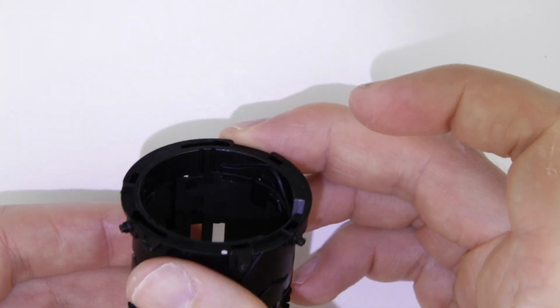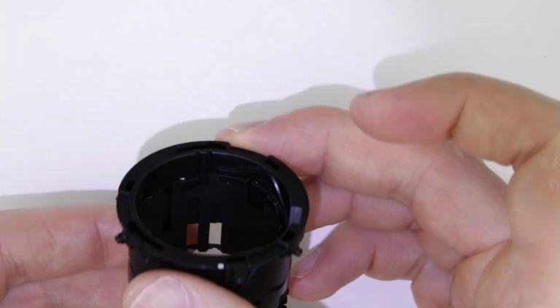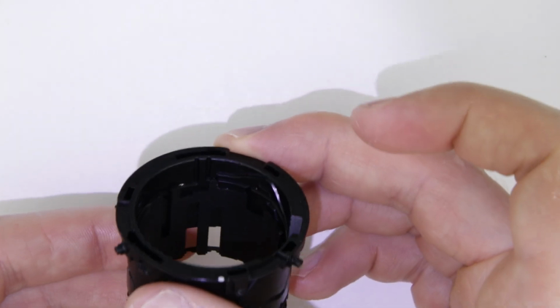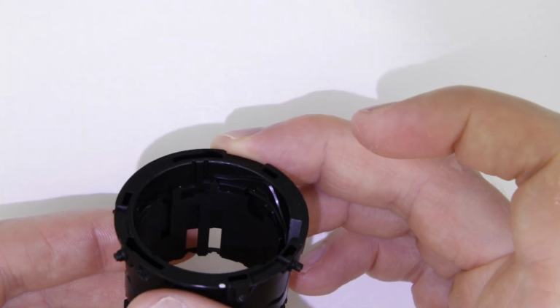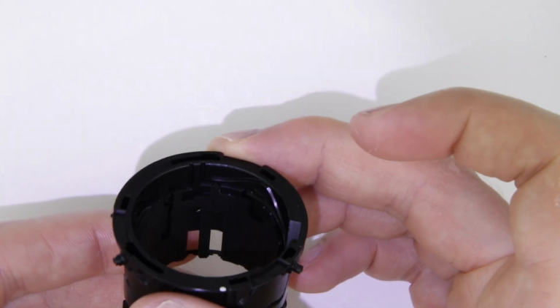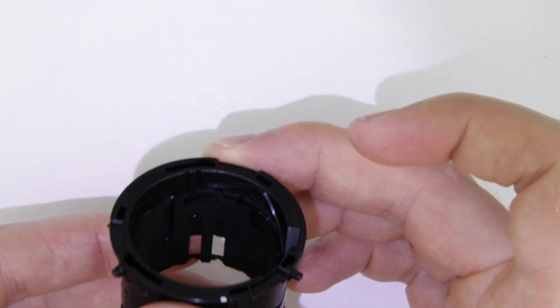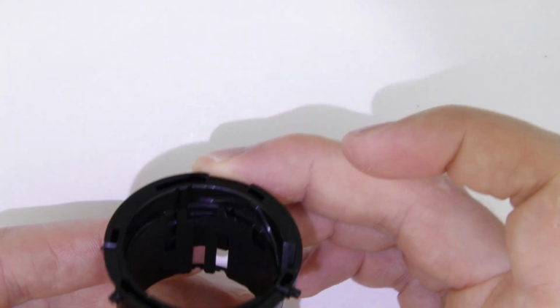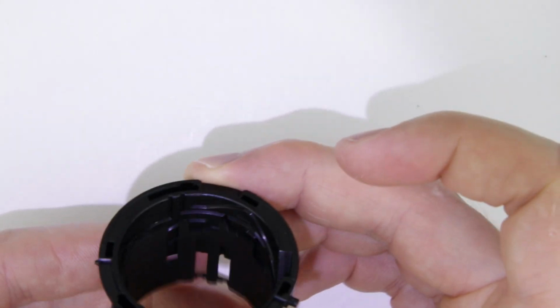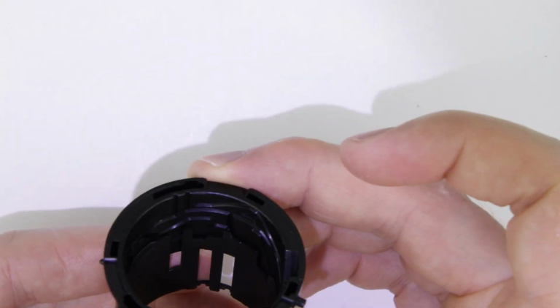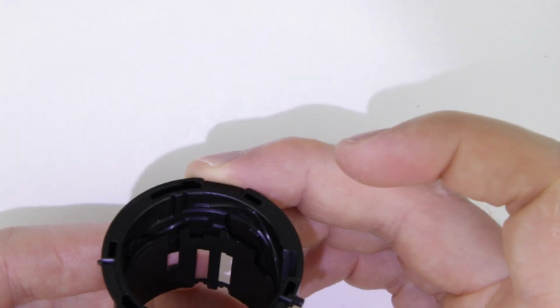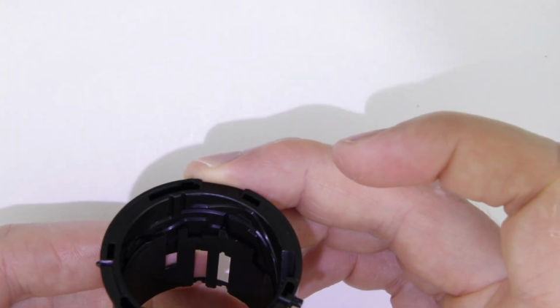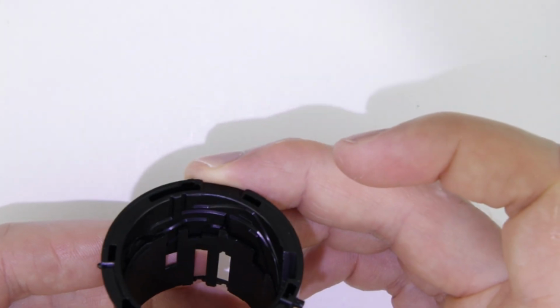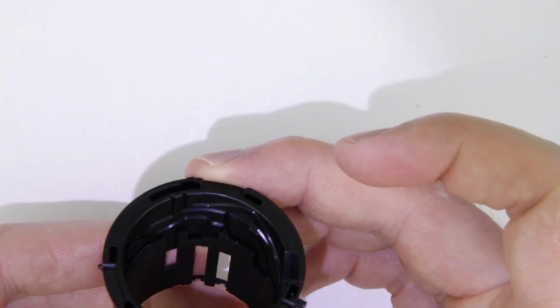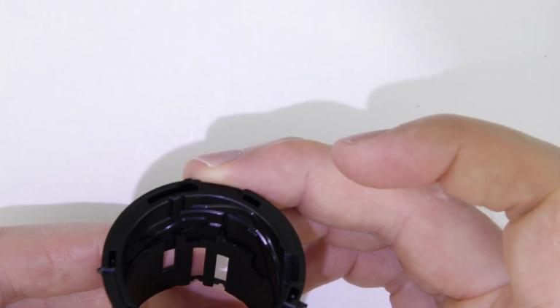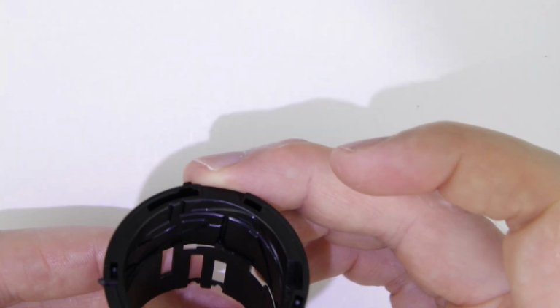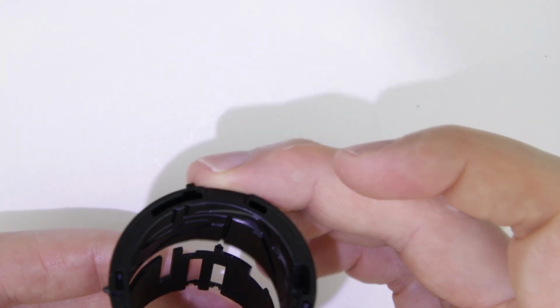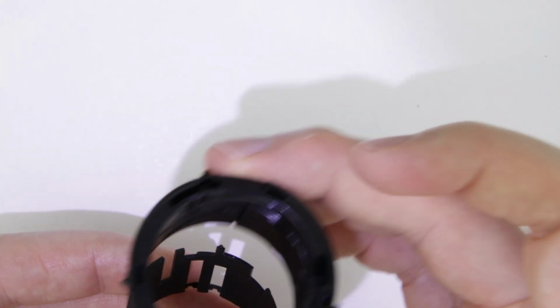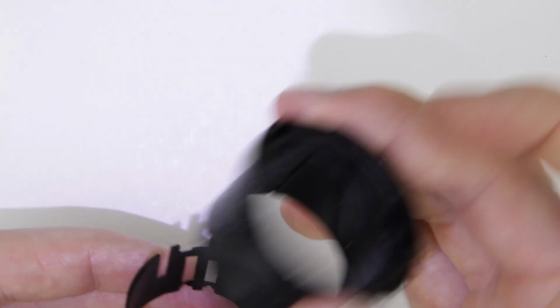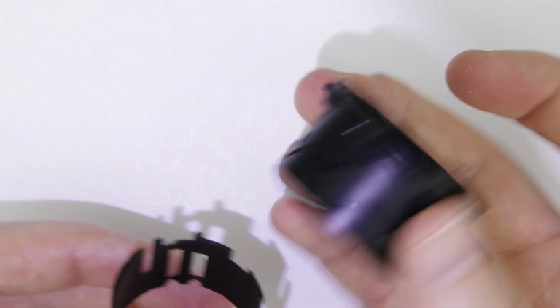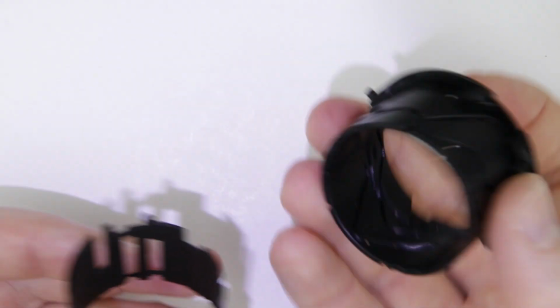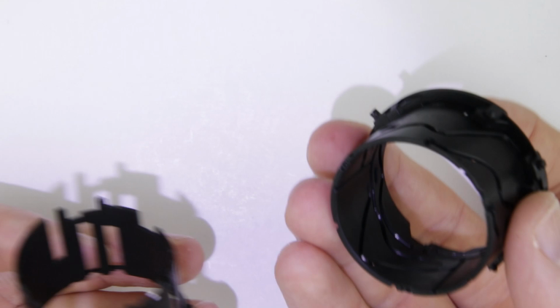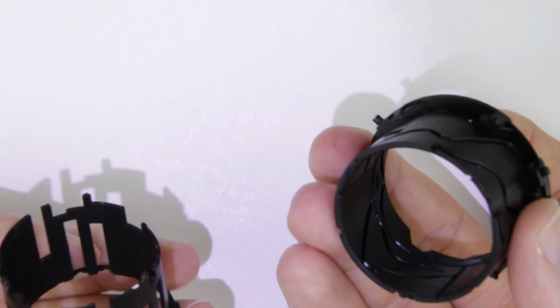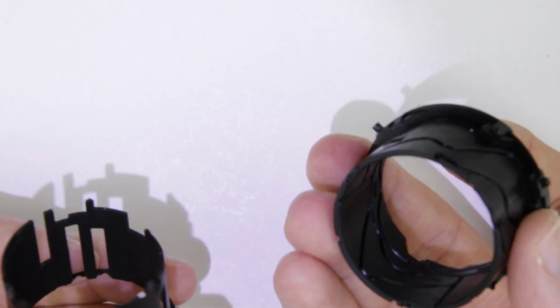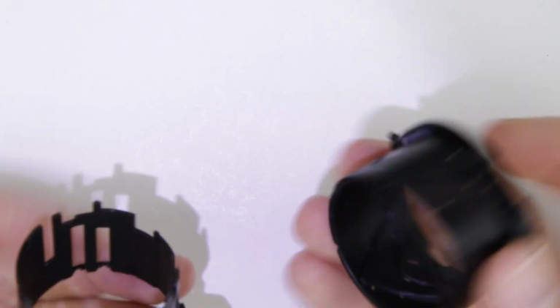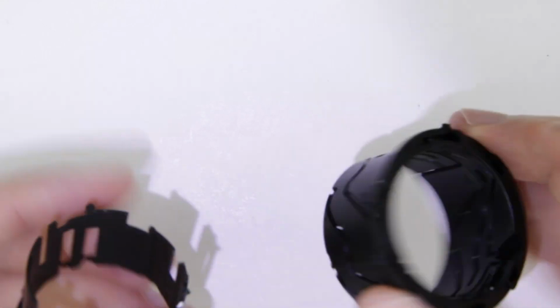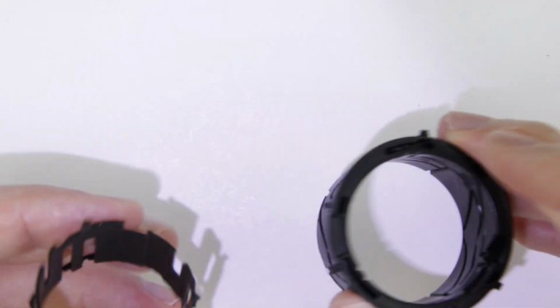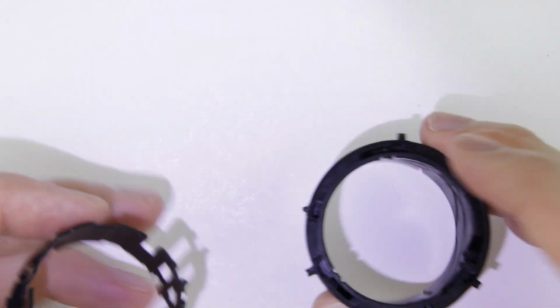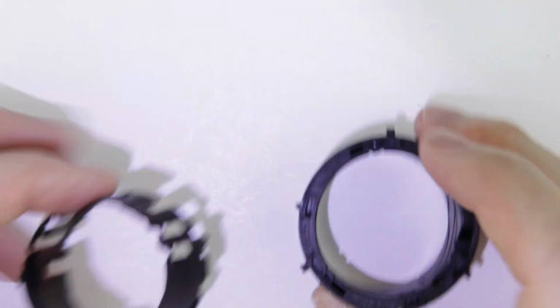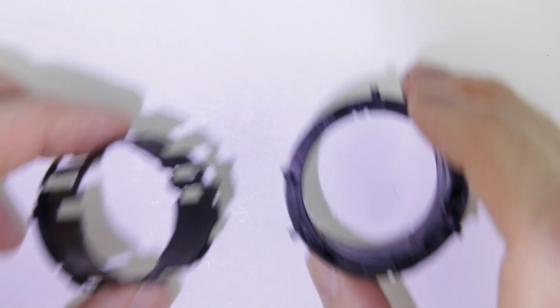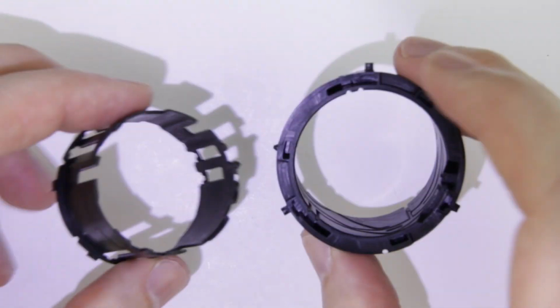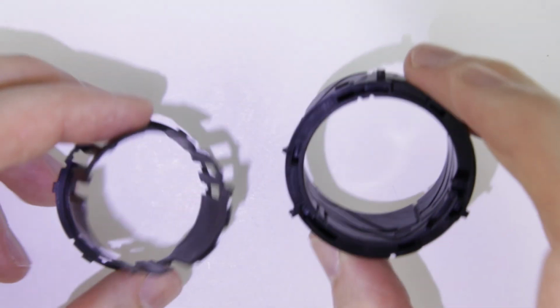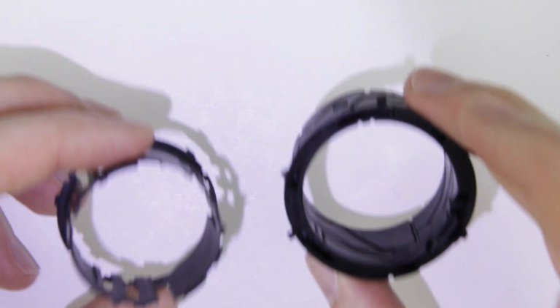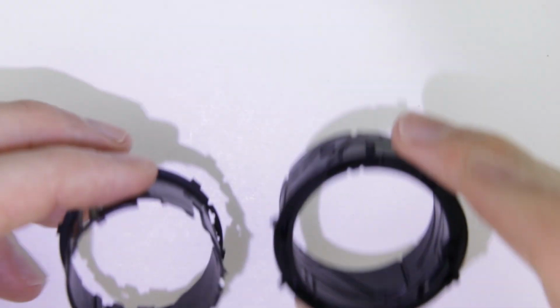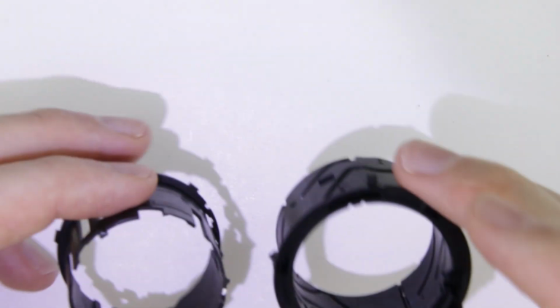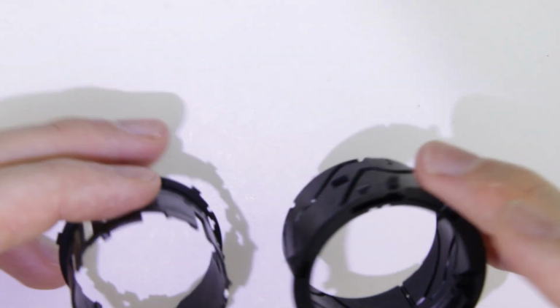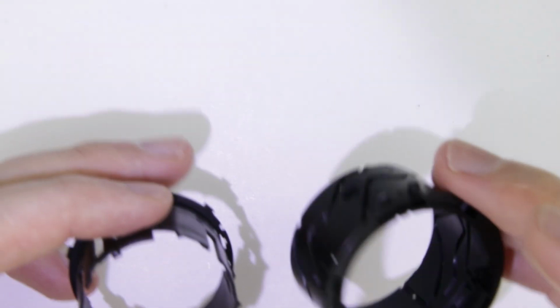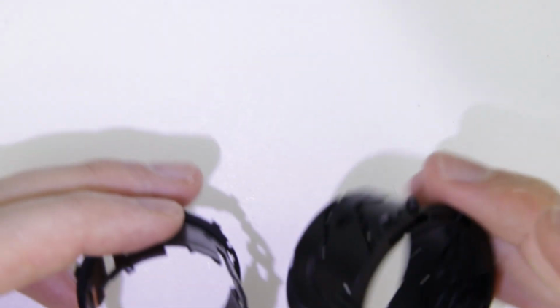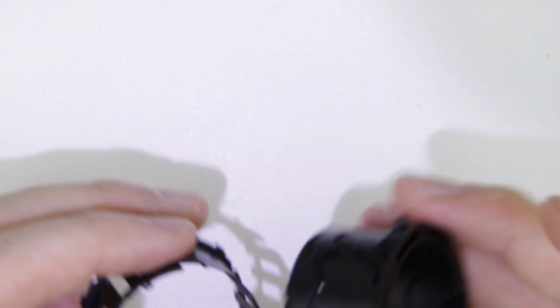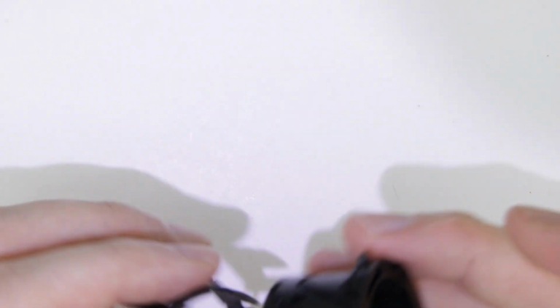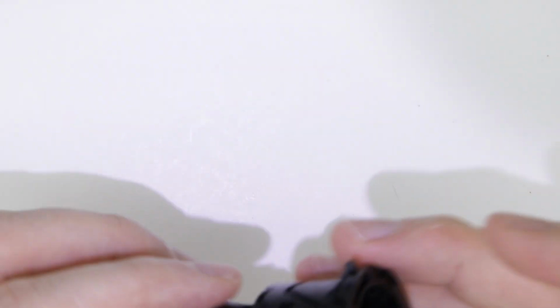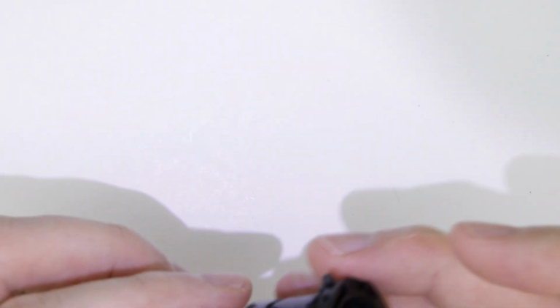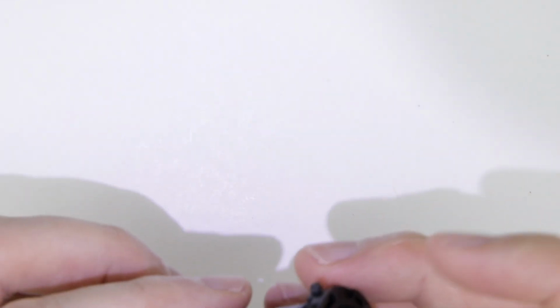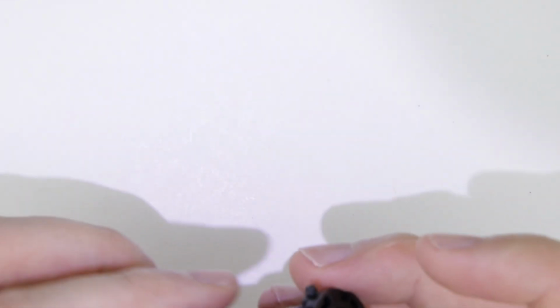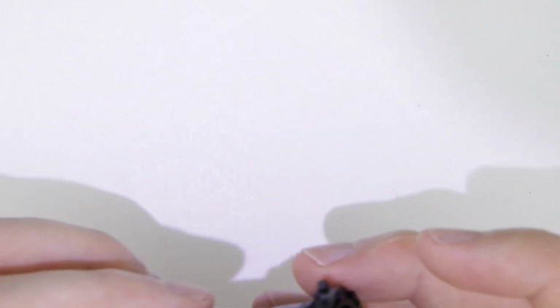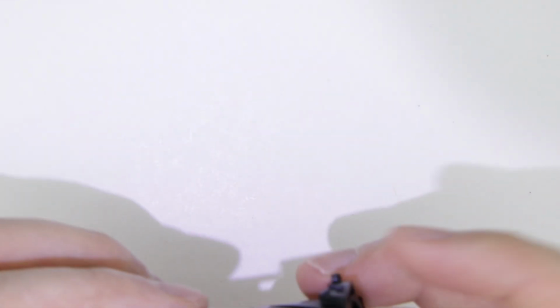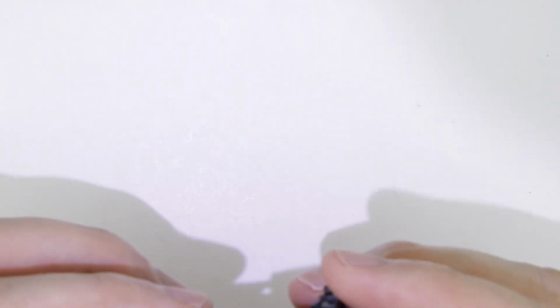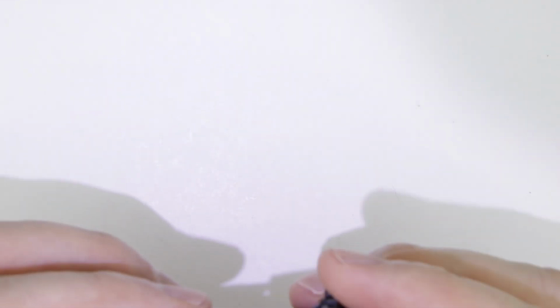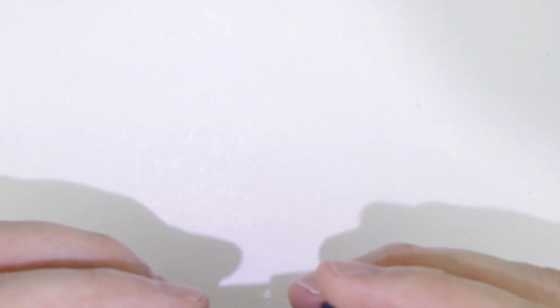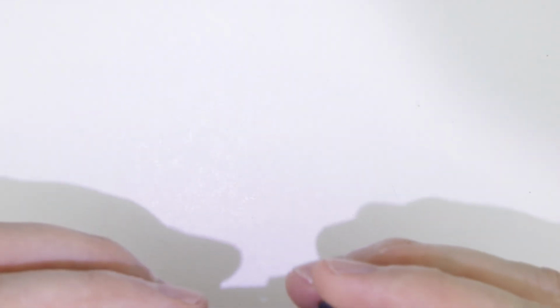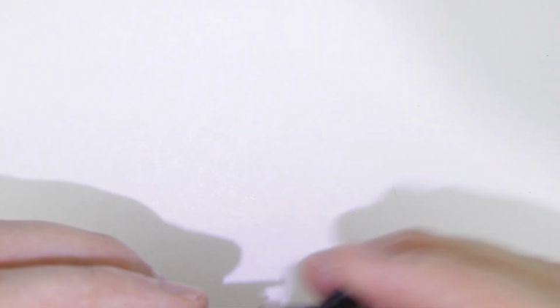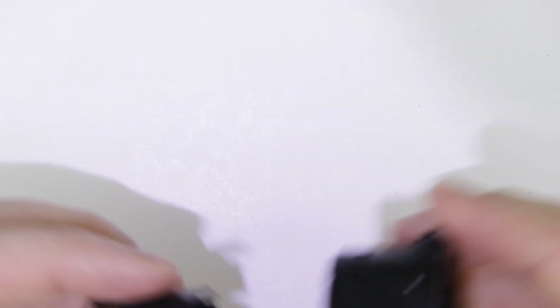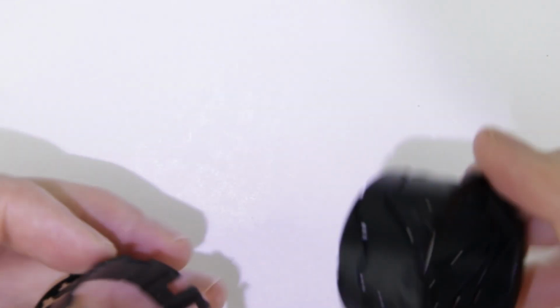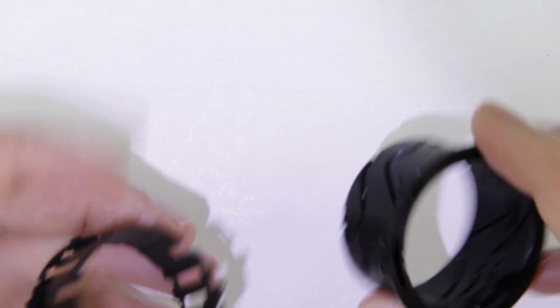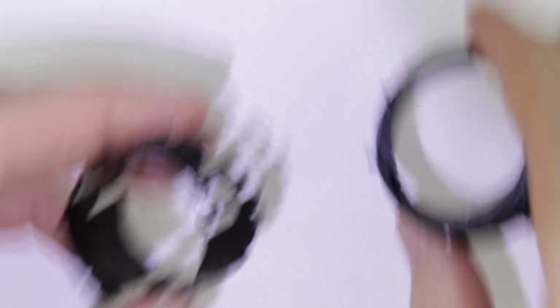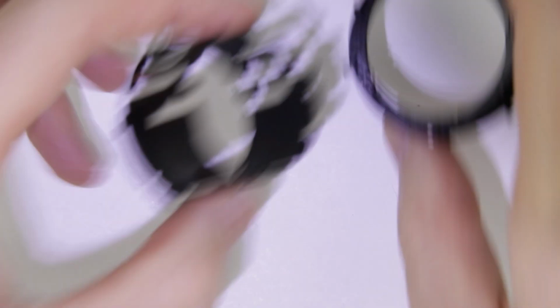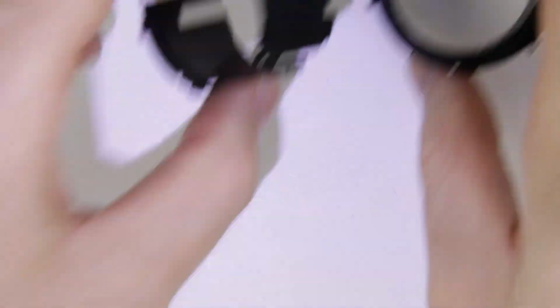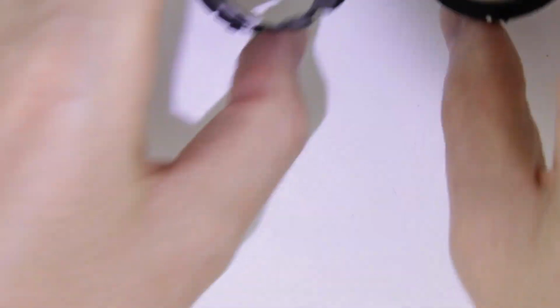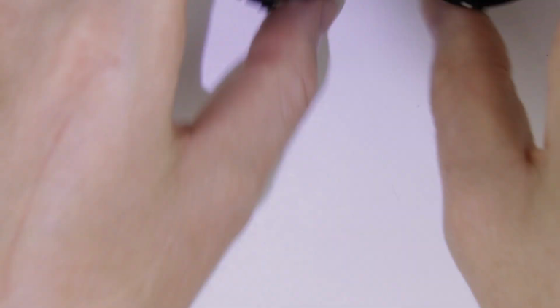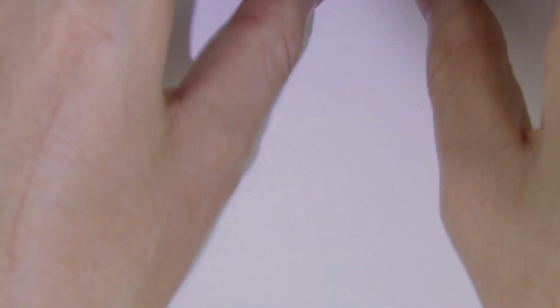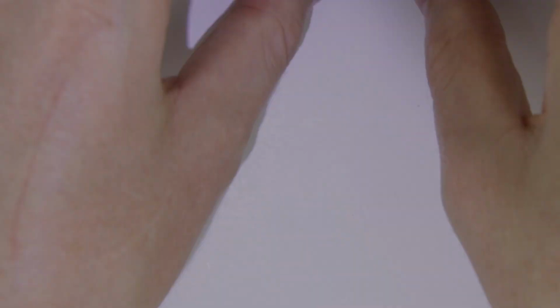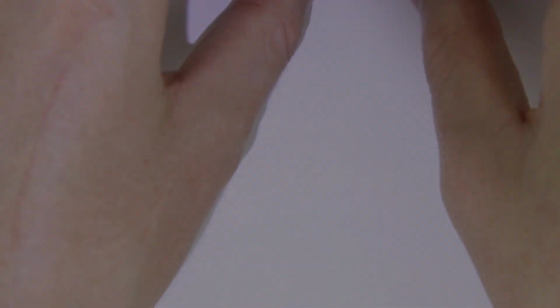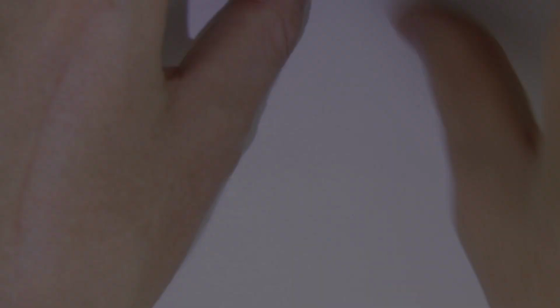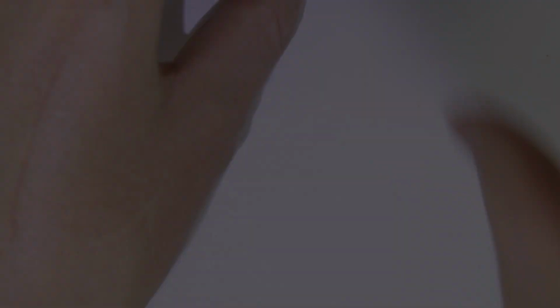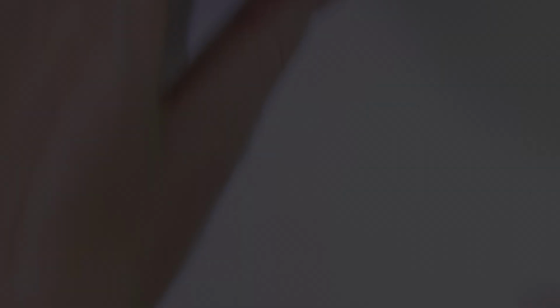We just finished disassembling the lens unit. Join me in the next video where I show you how to assemble the lens — the link is in the description below.